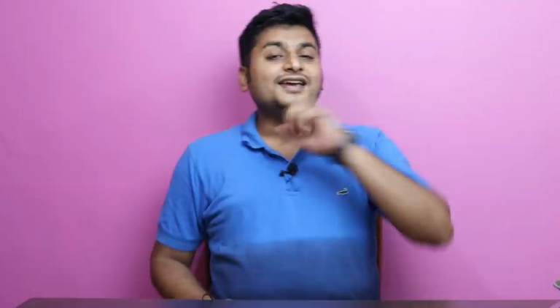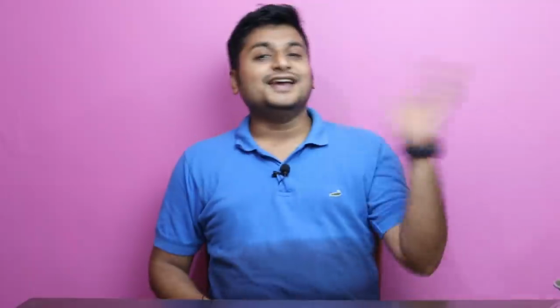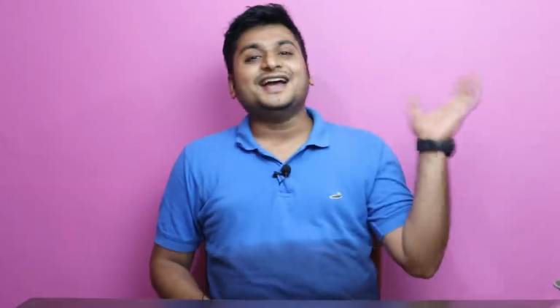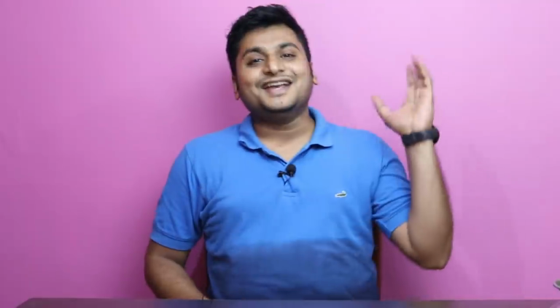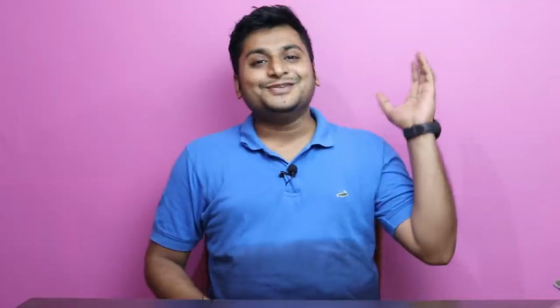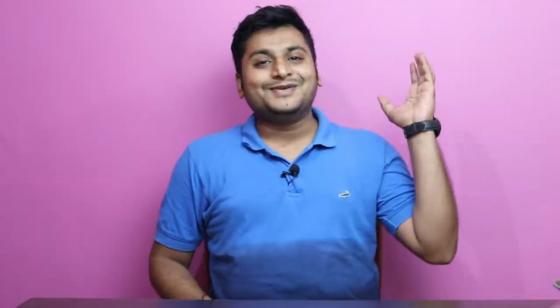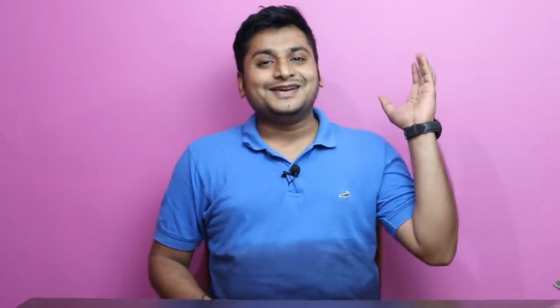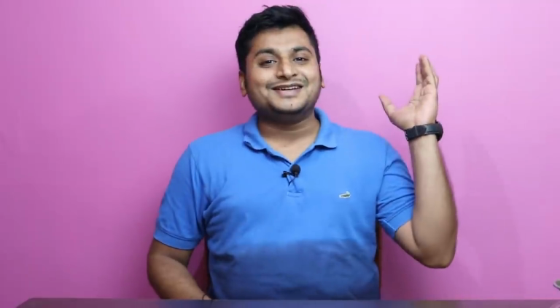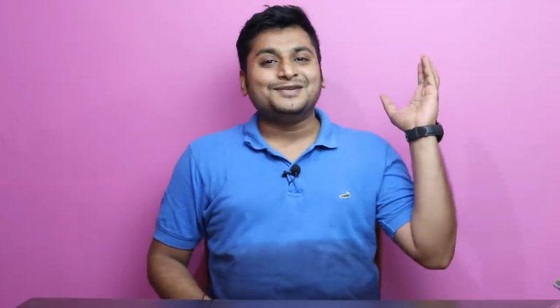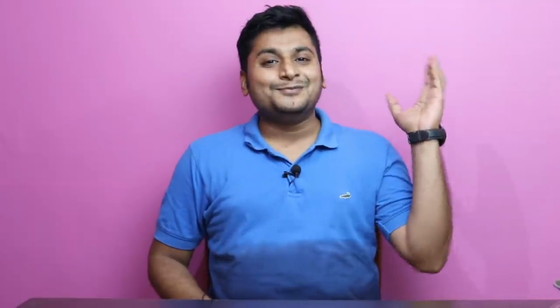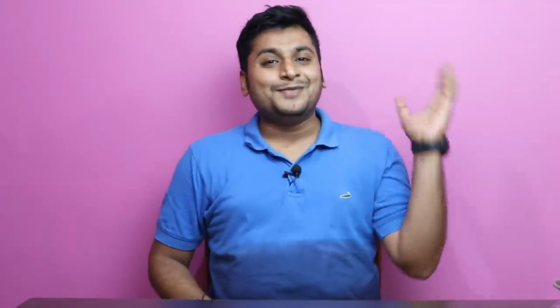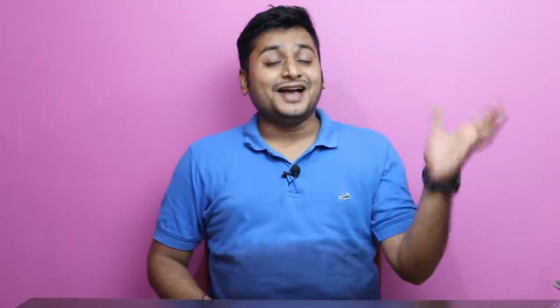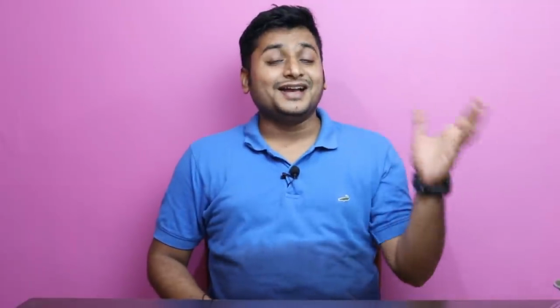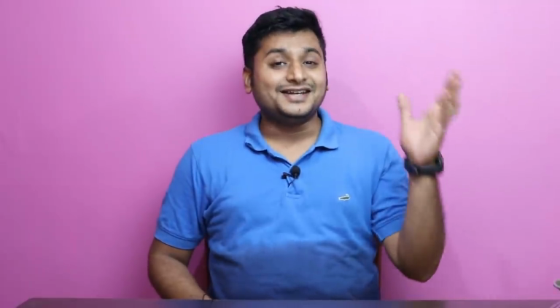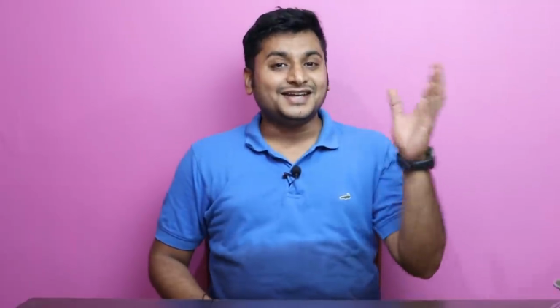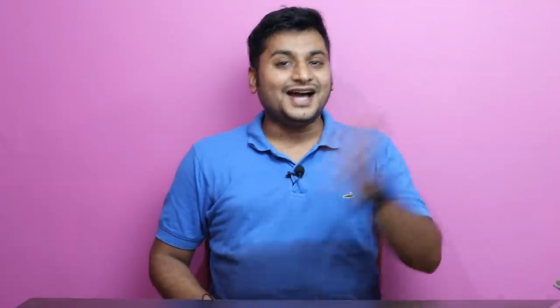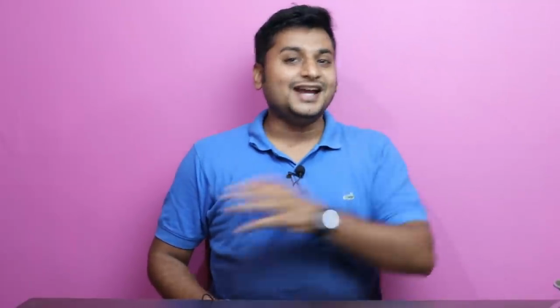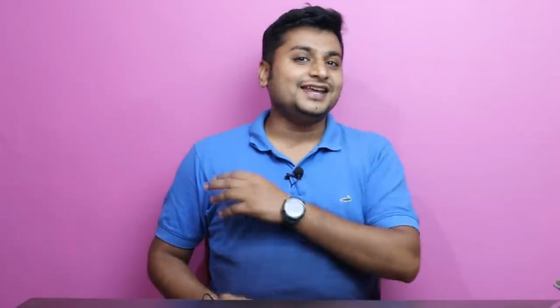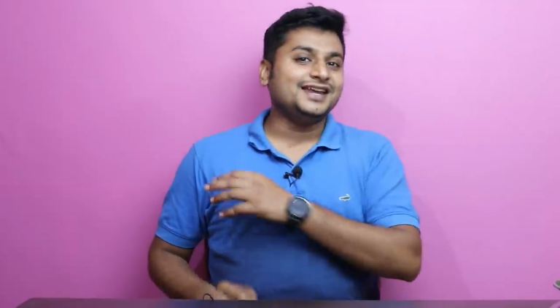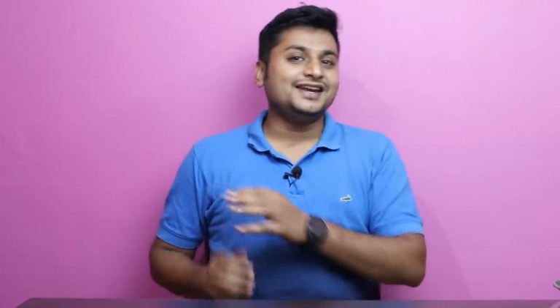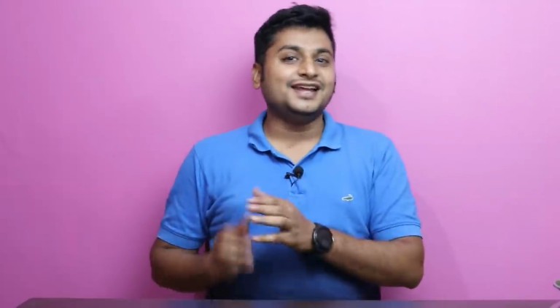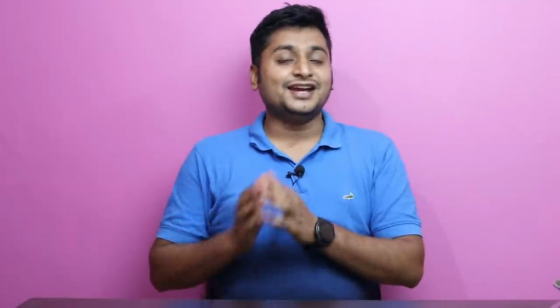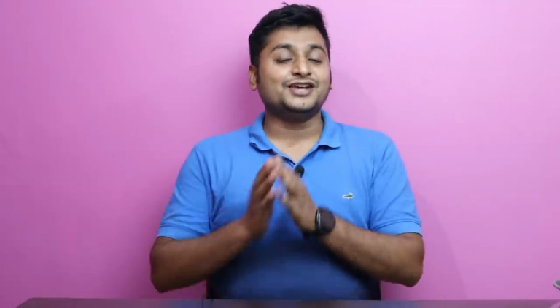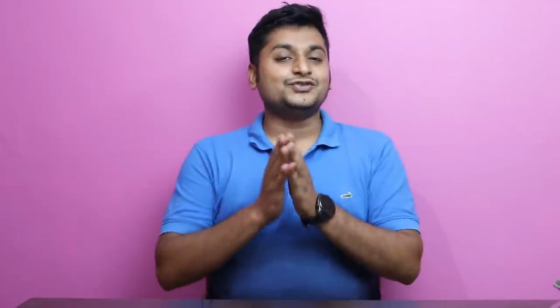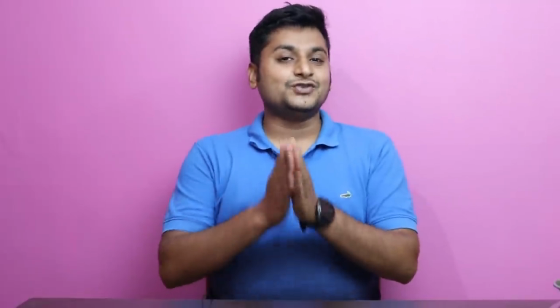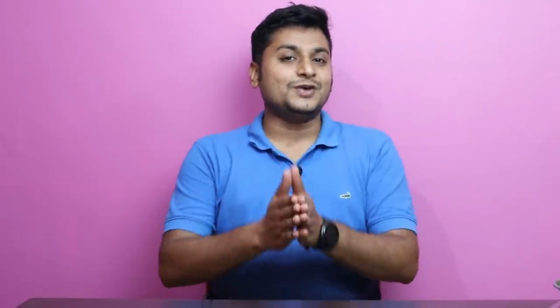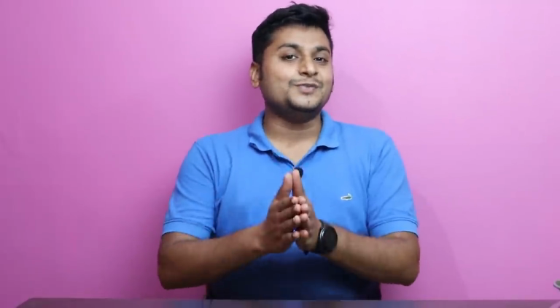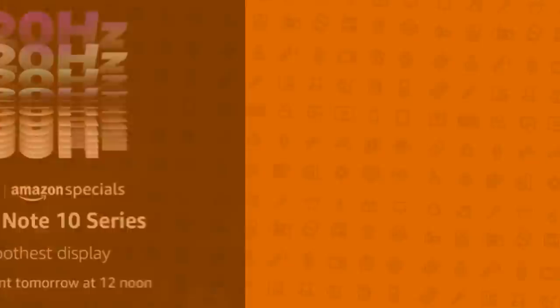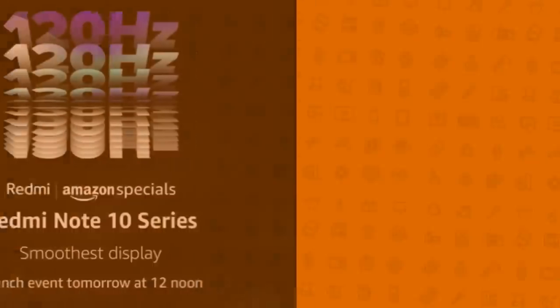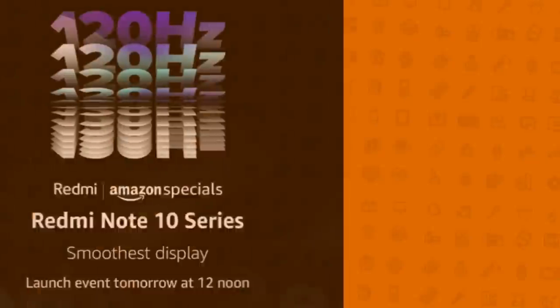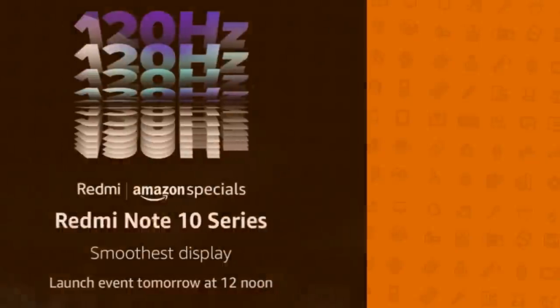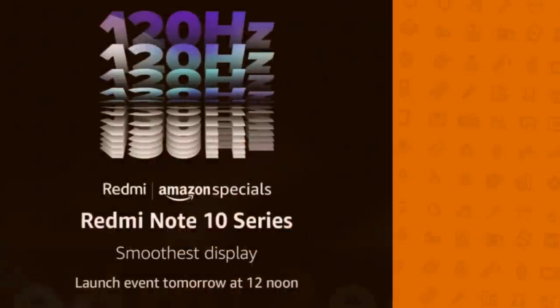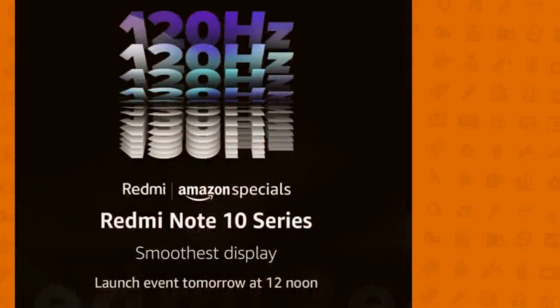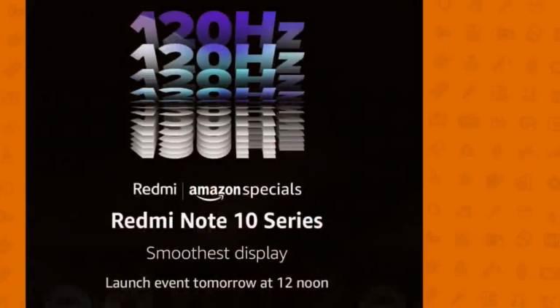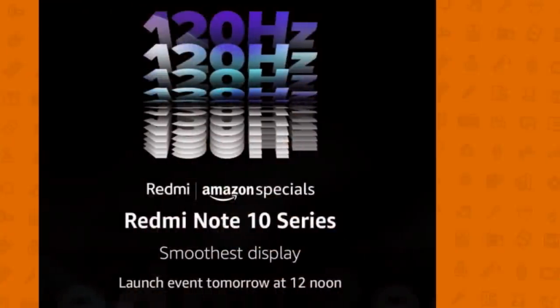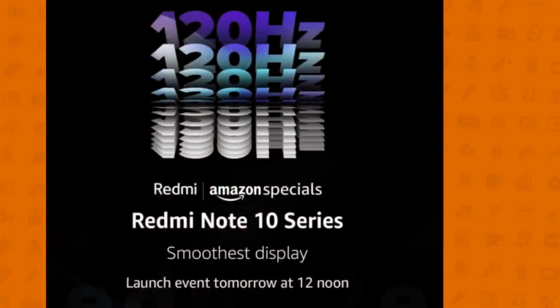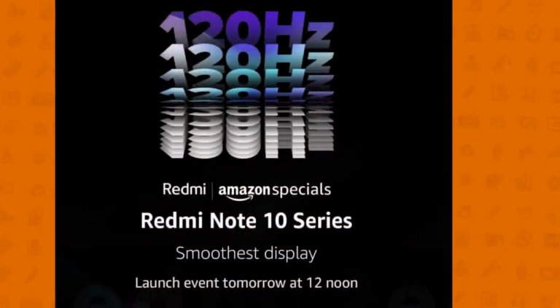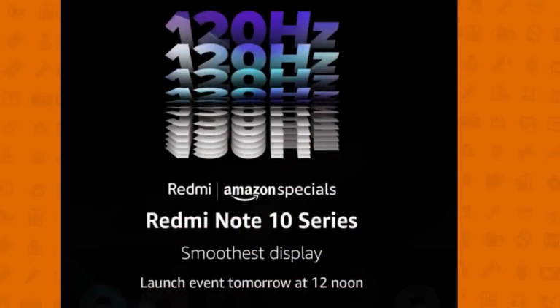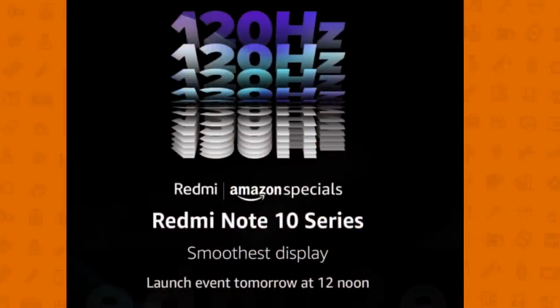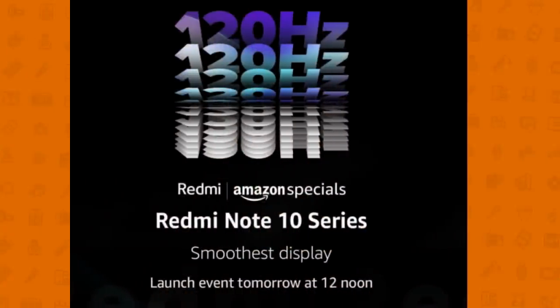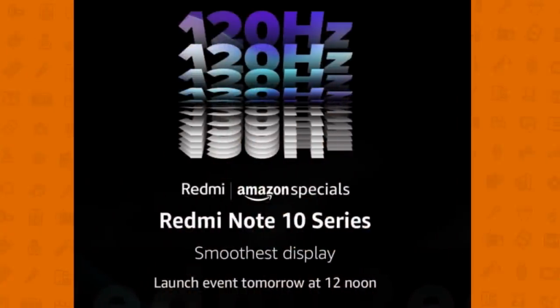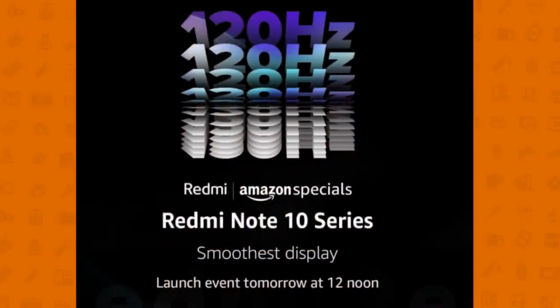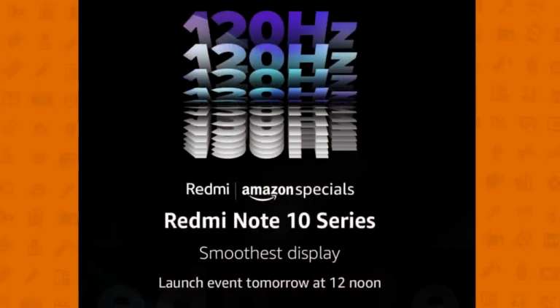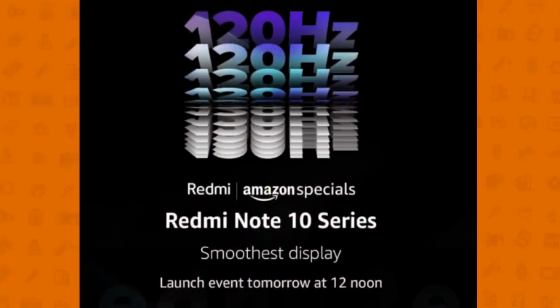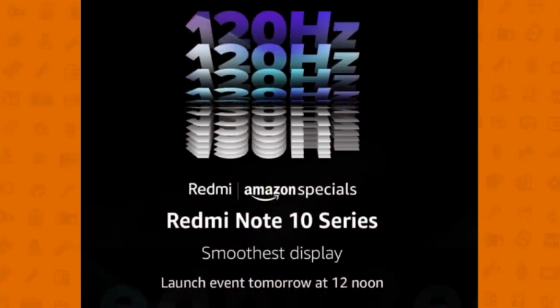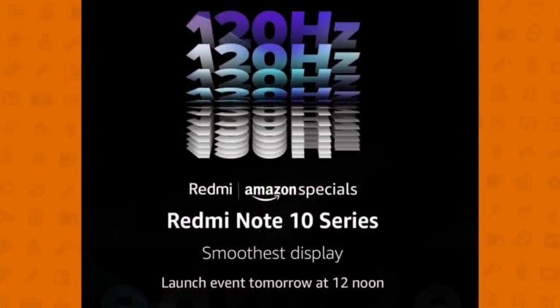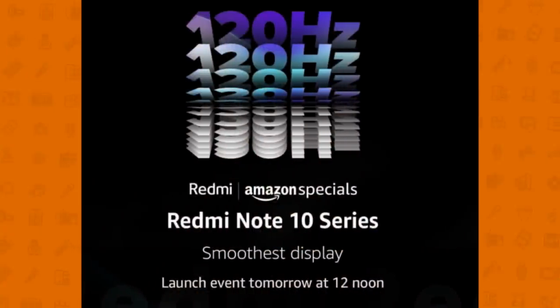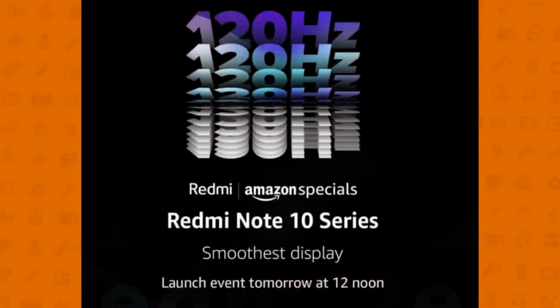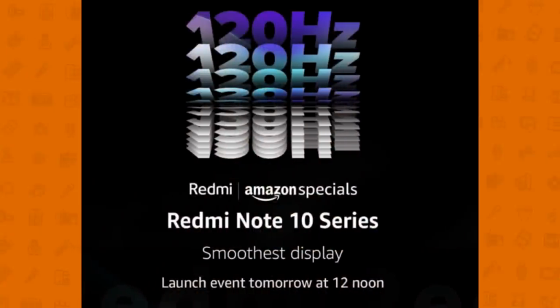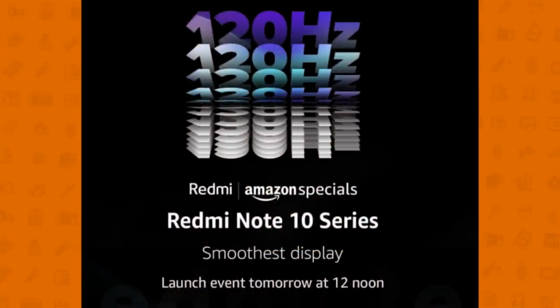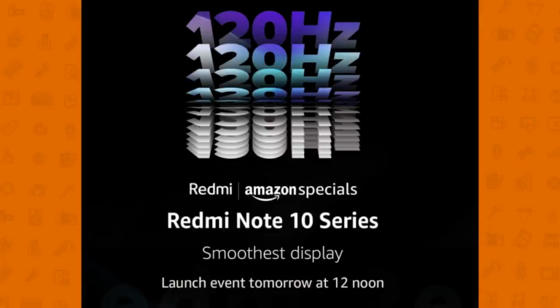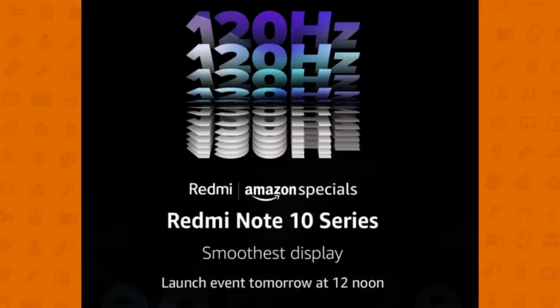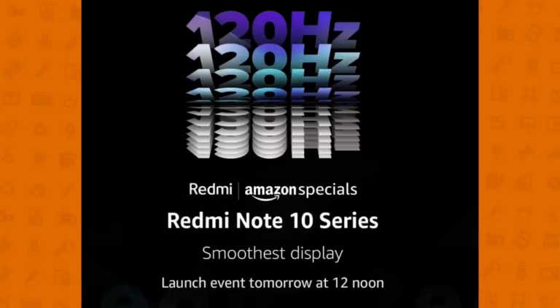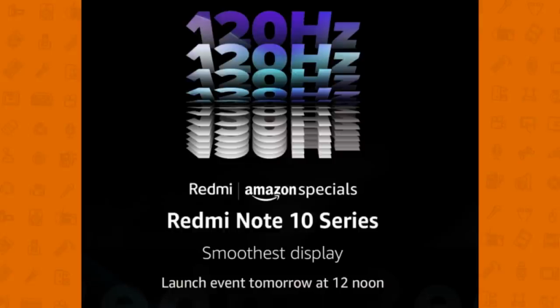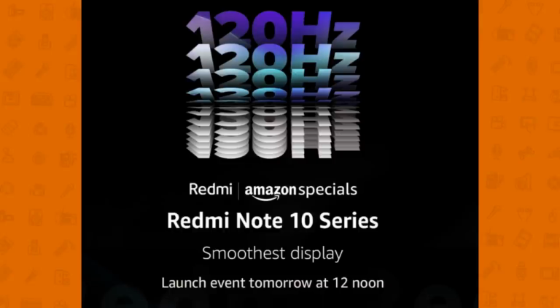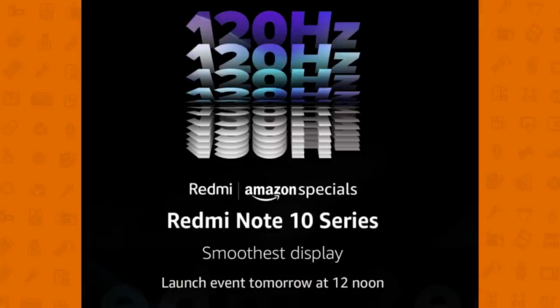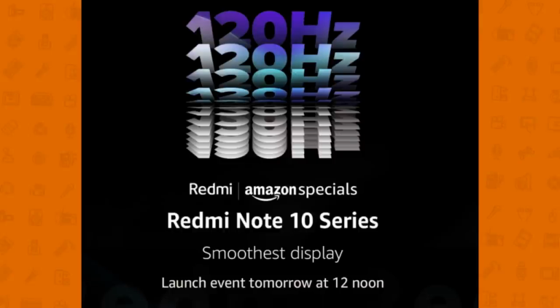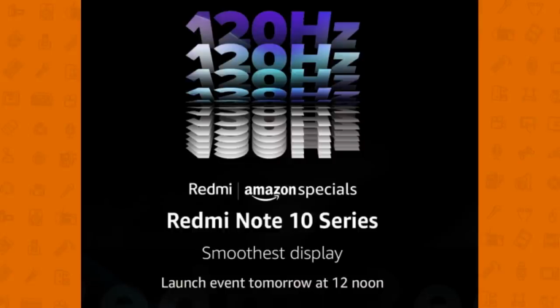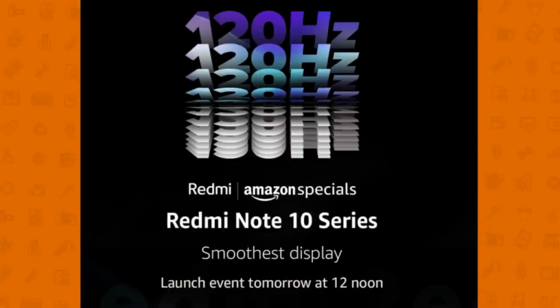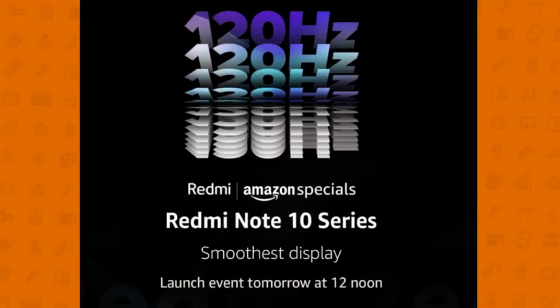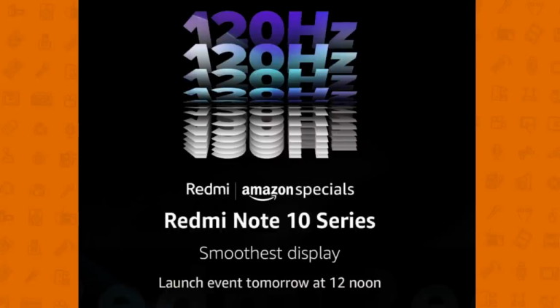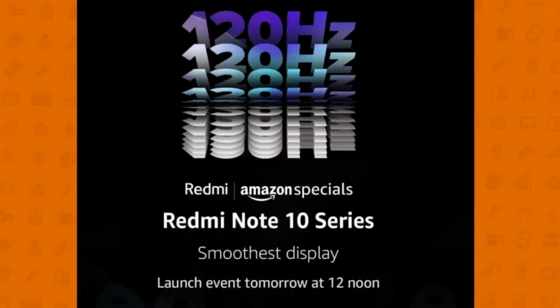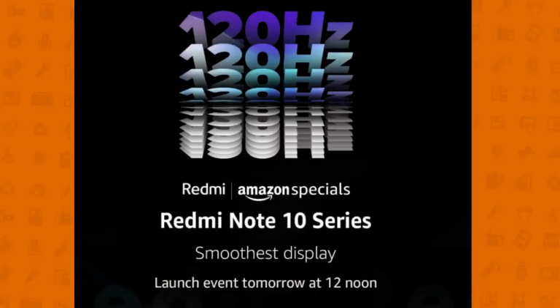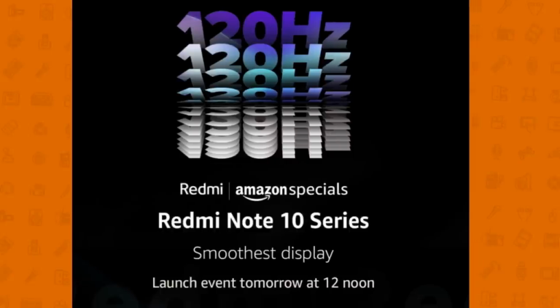Hey guys, welcome back! In India, Xiaomi is launching the Note 10 series. This is the Note 10 series.